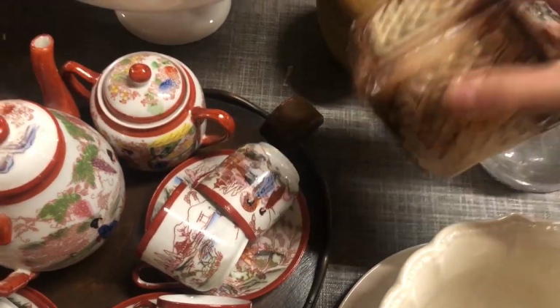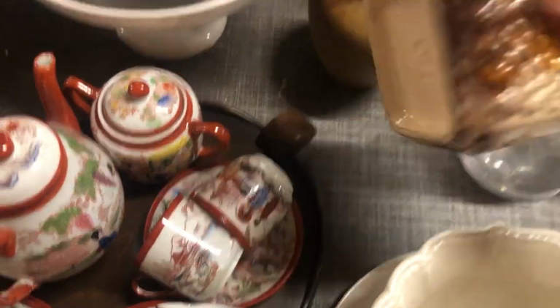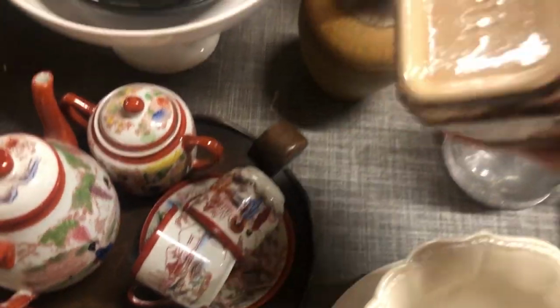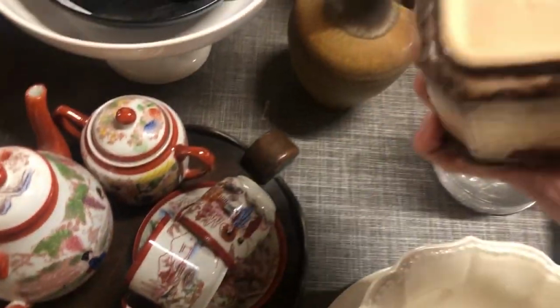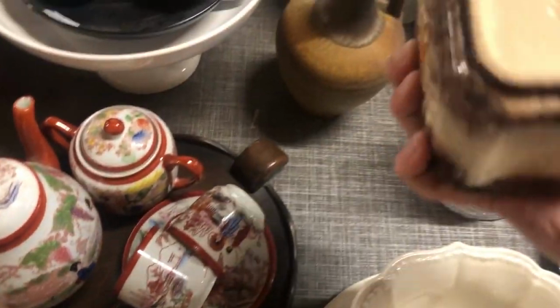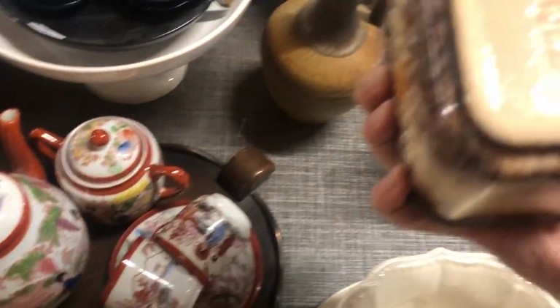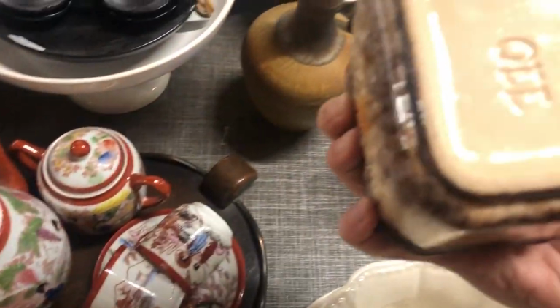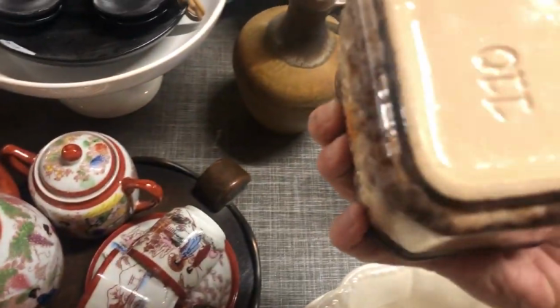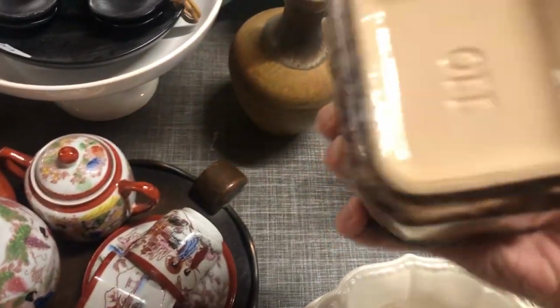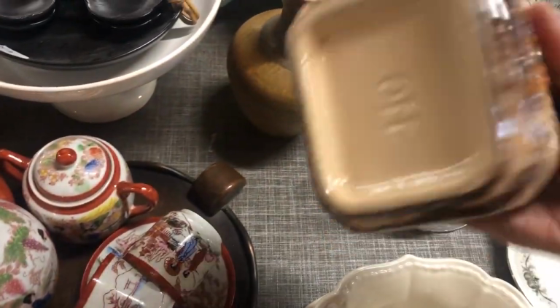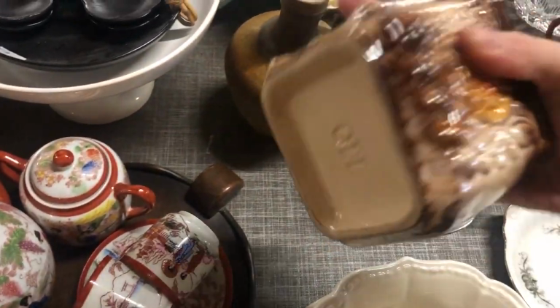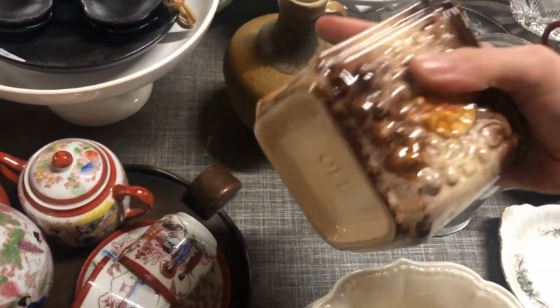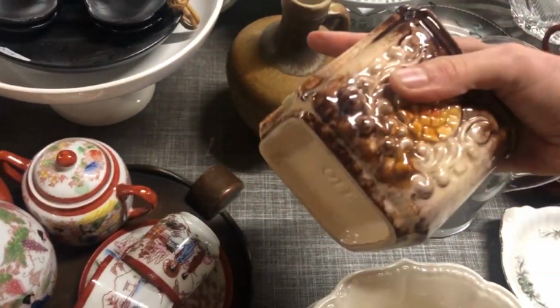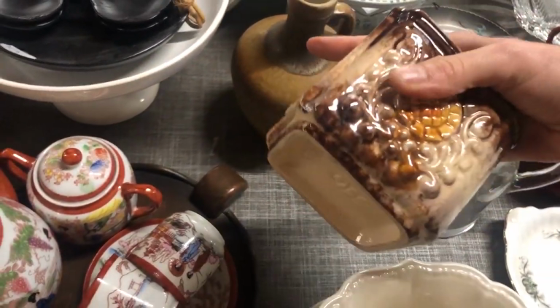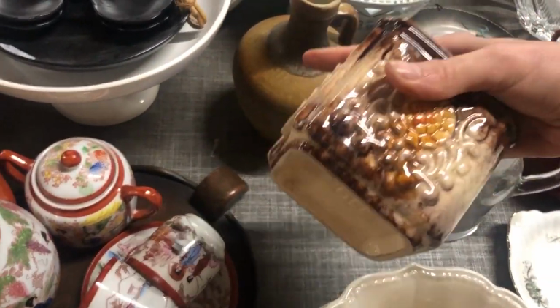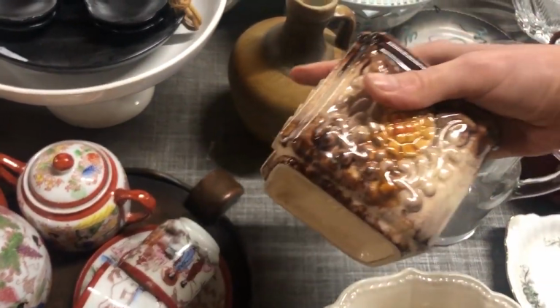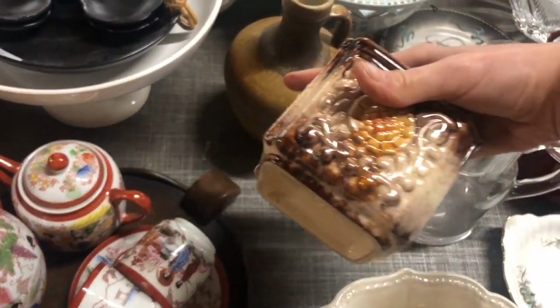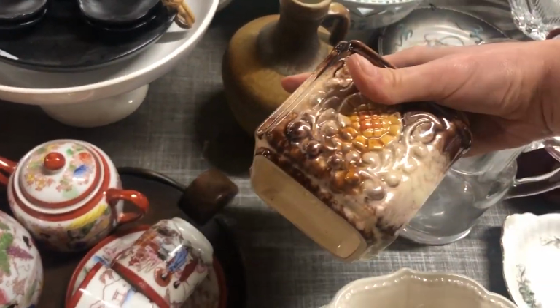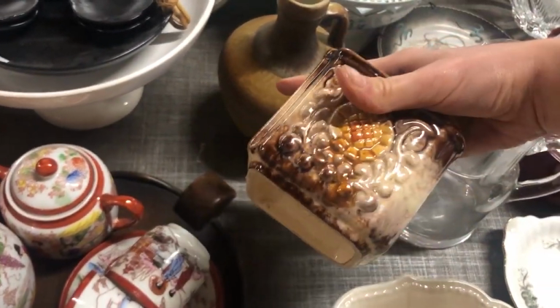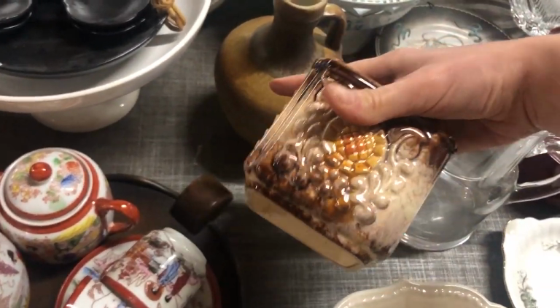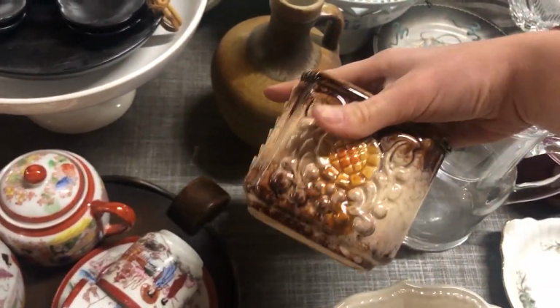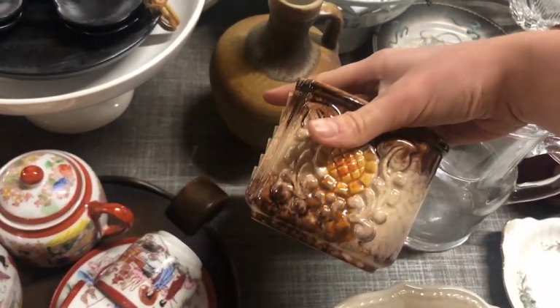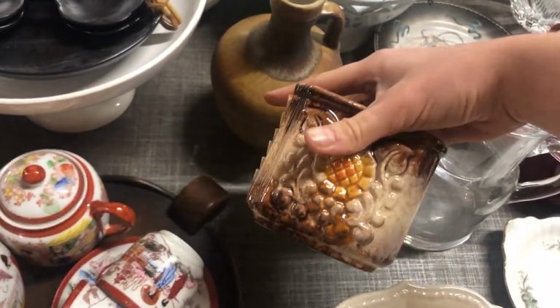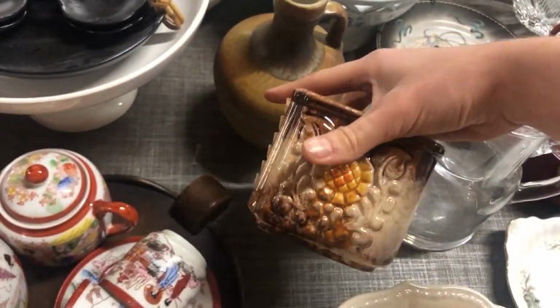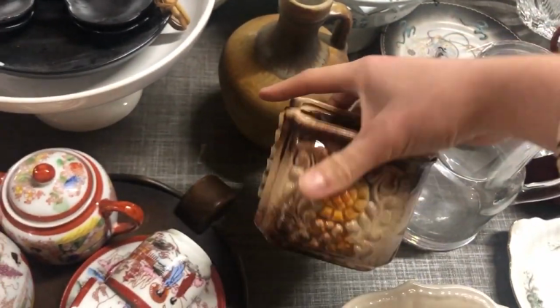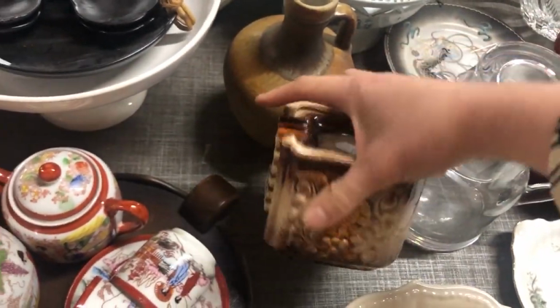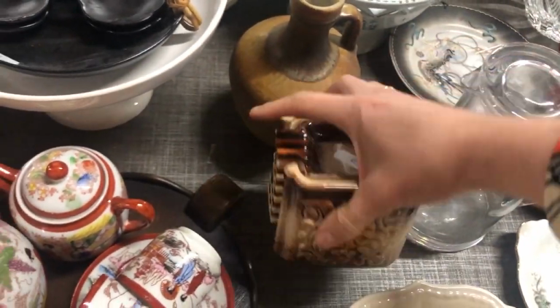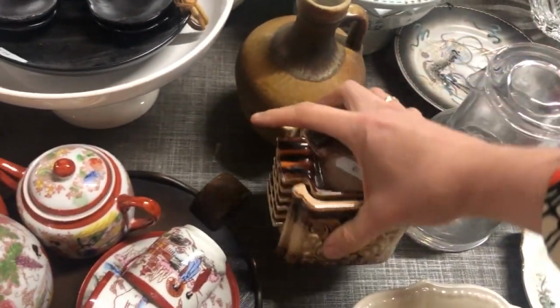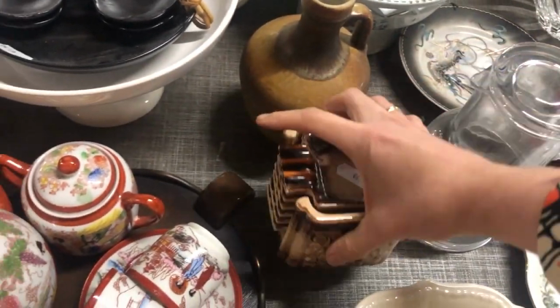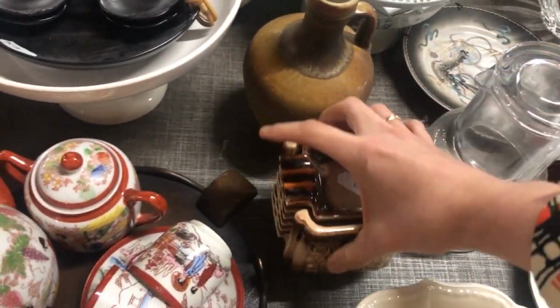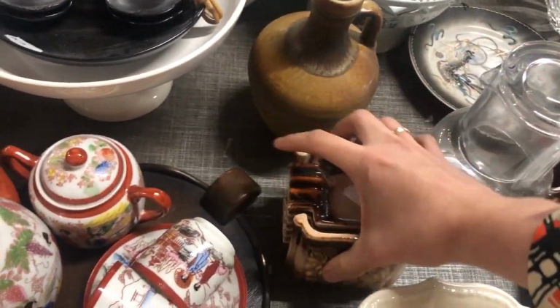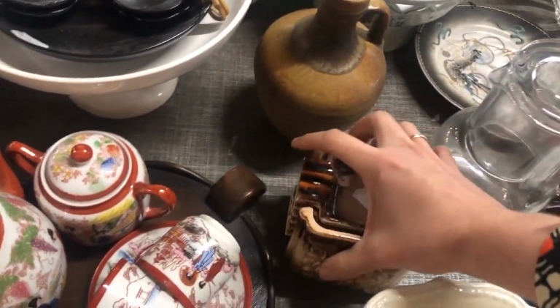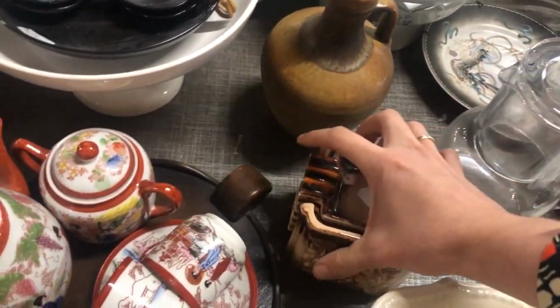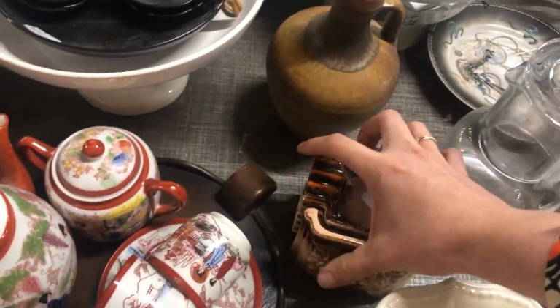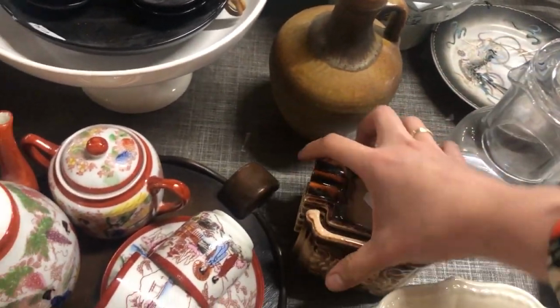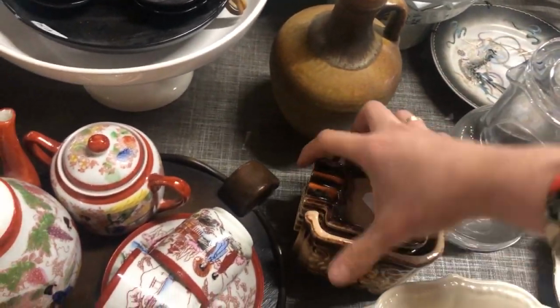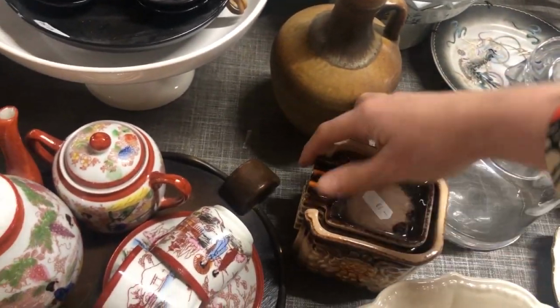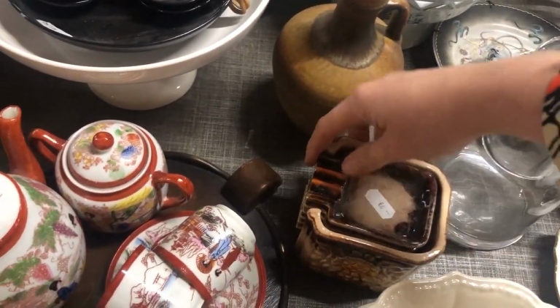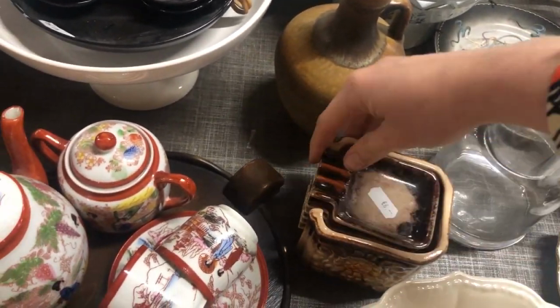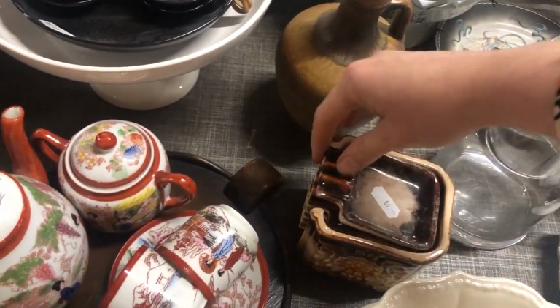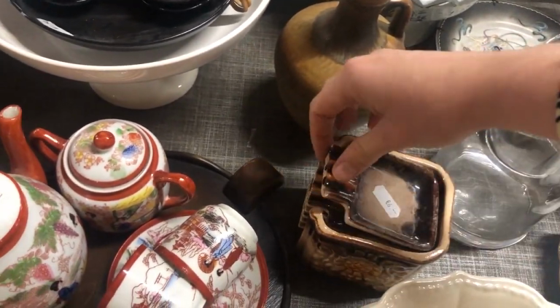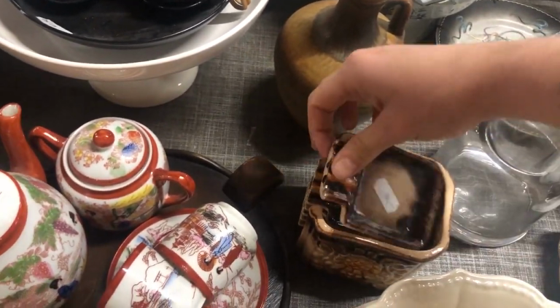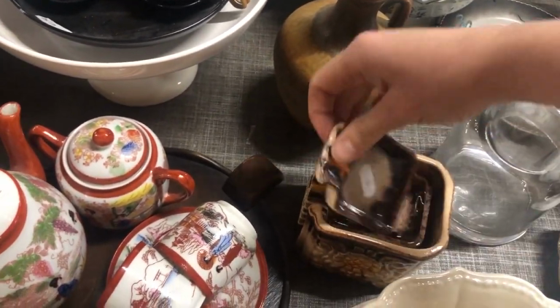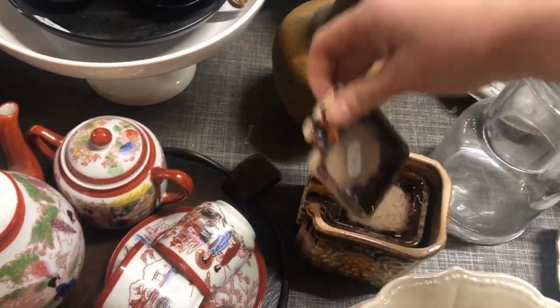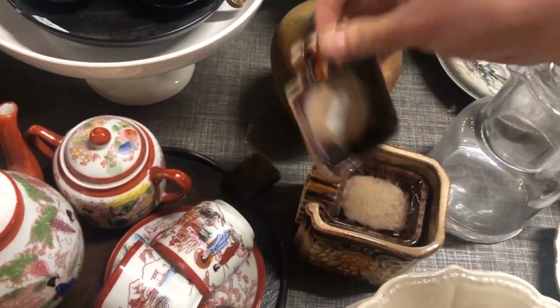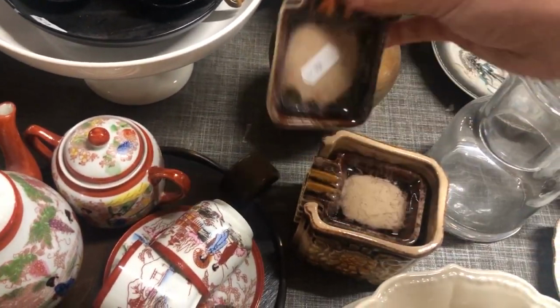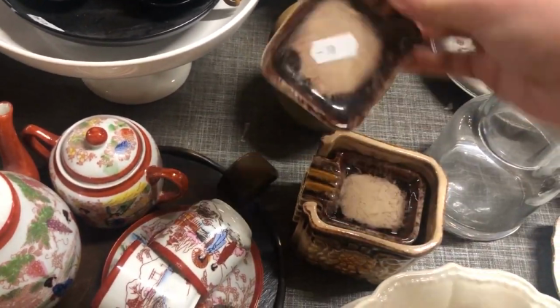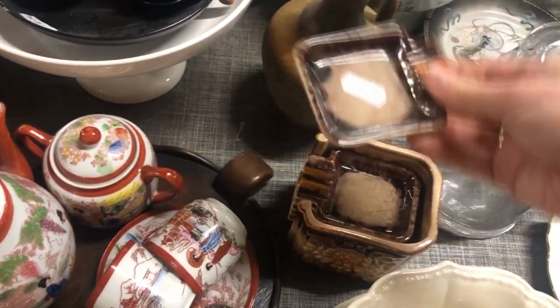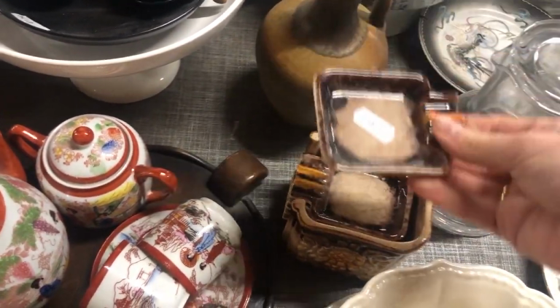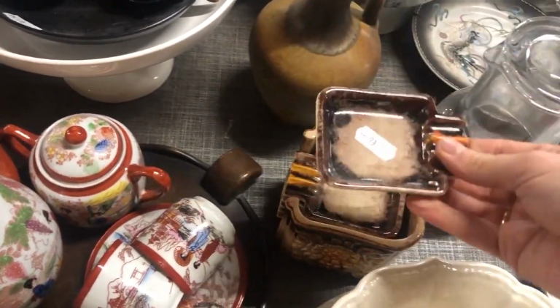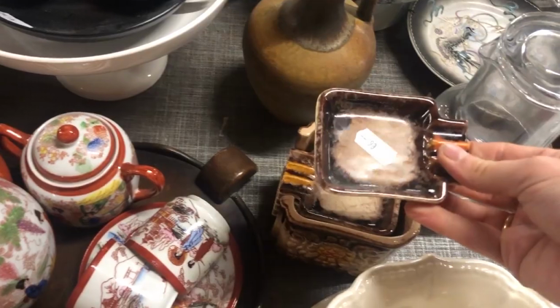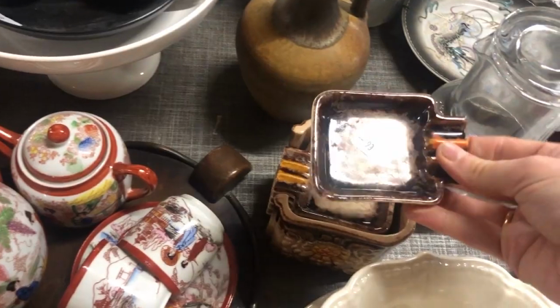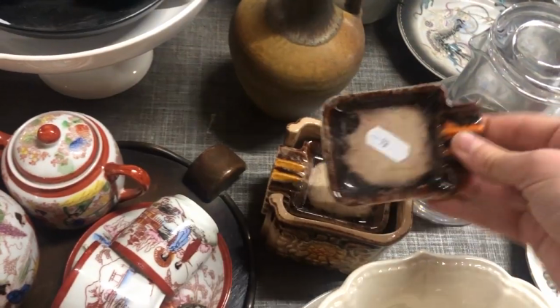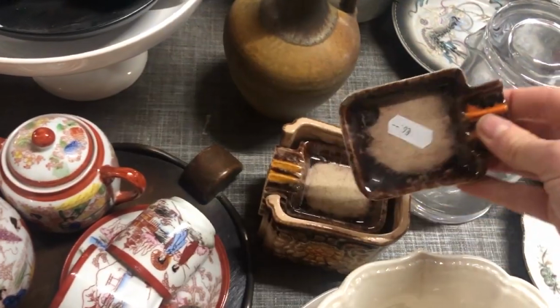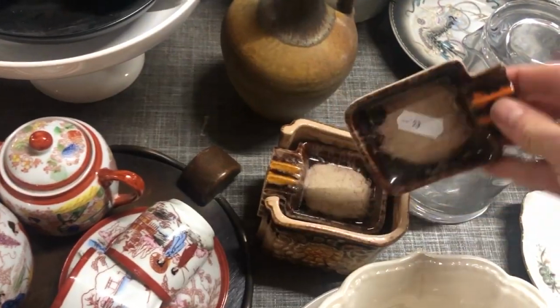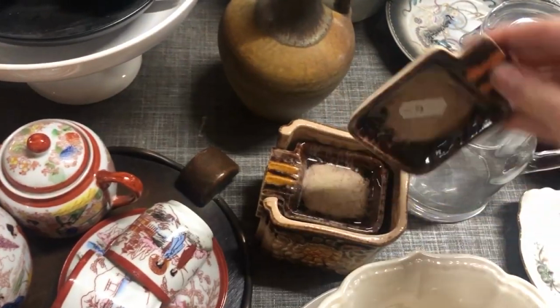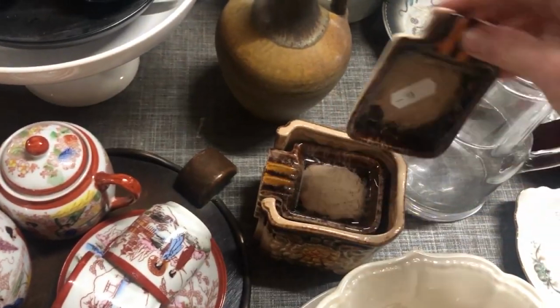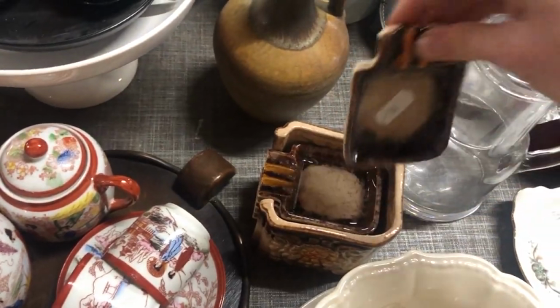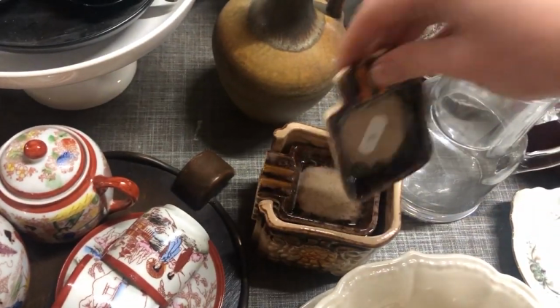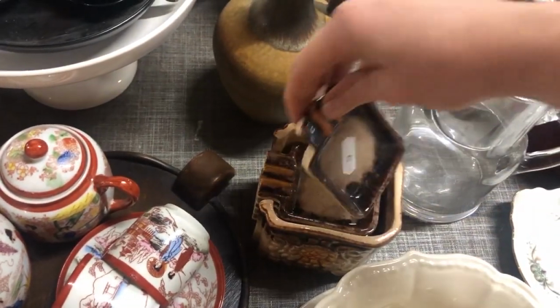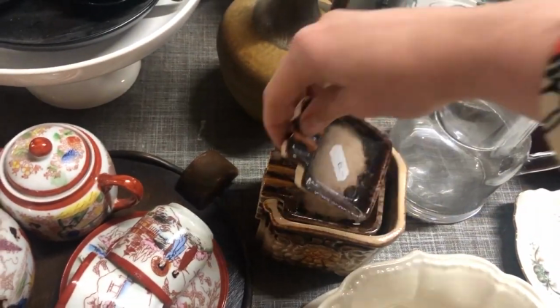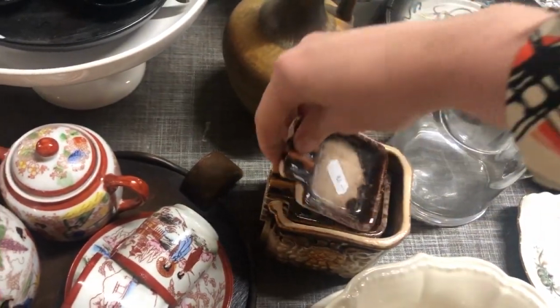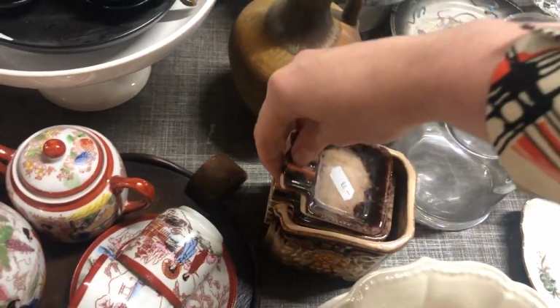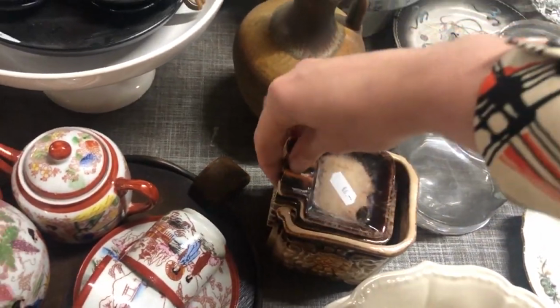I was wondering what this was for — maybe for little appetizers or something, not really sure. But it was definitely West German pottery.